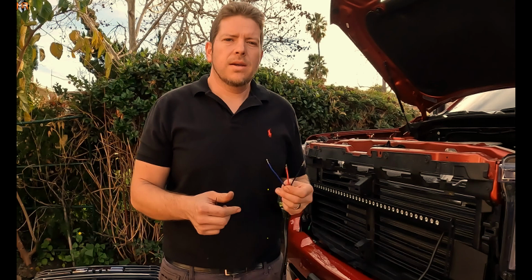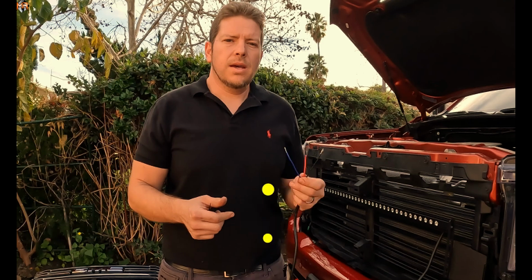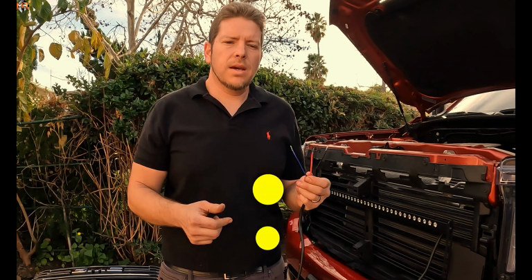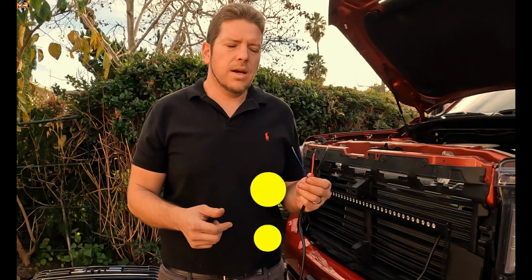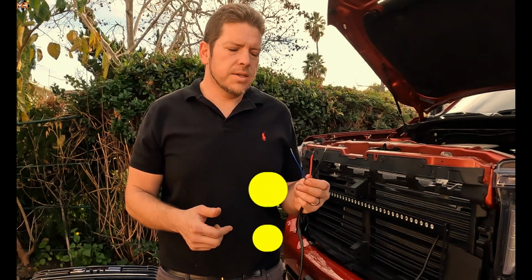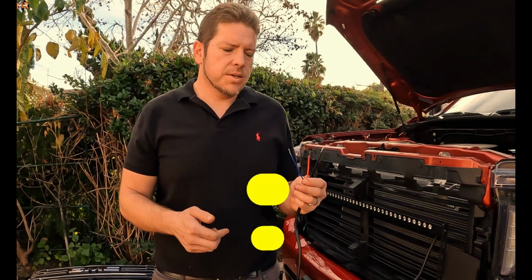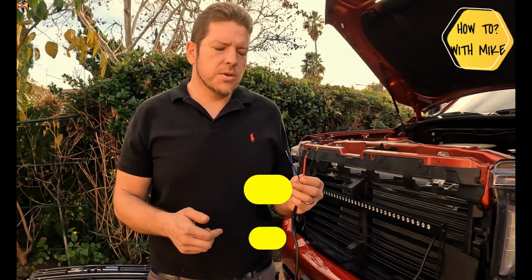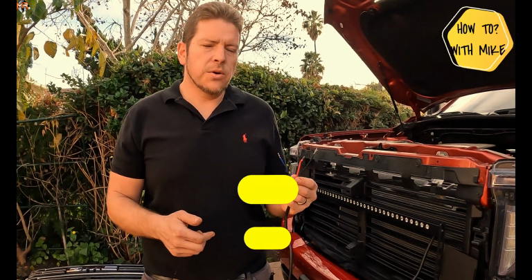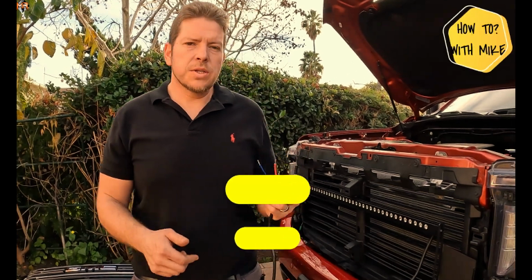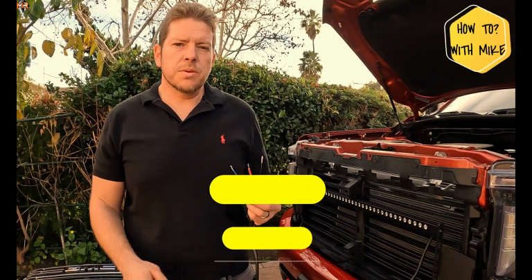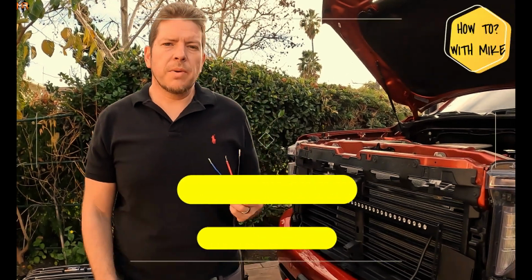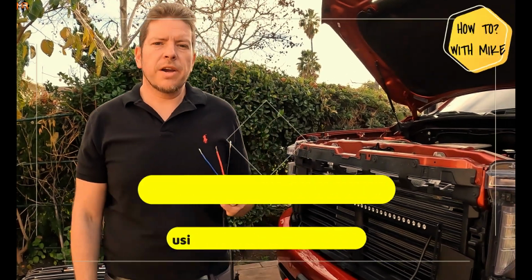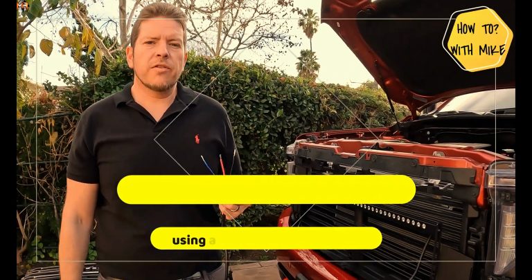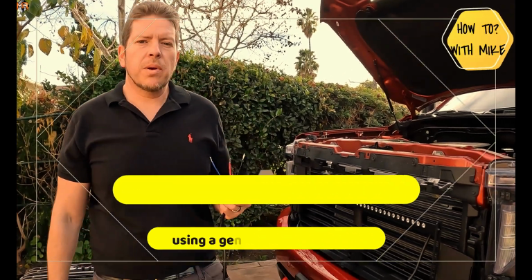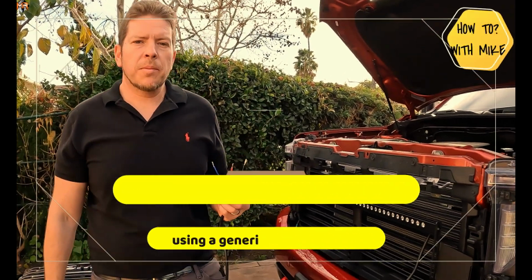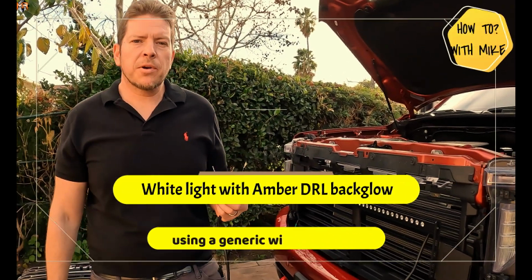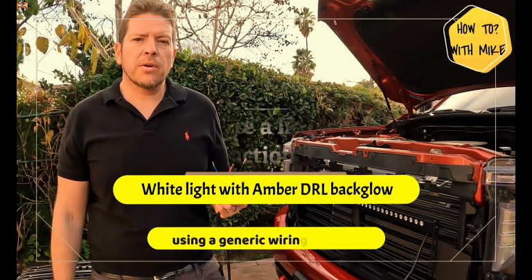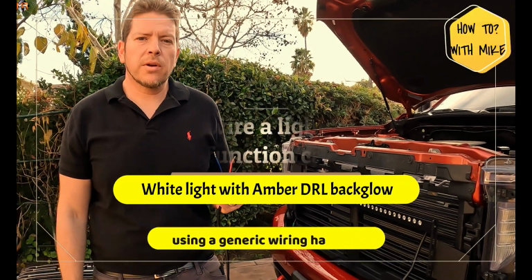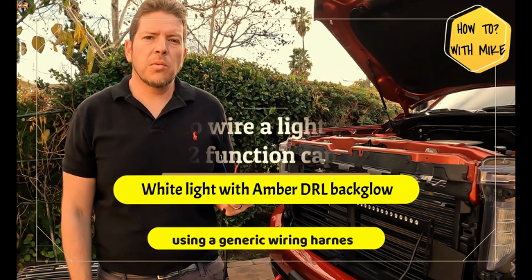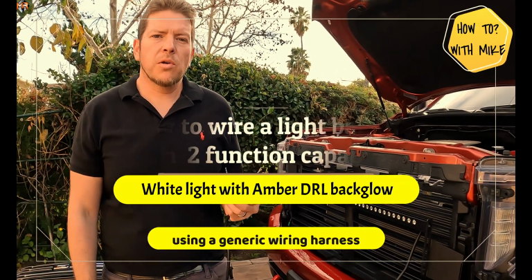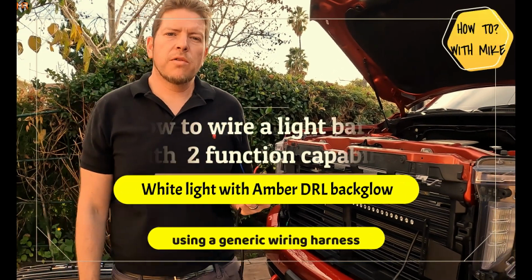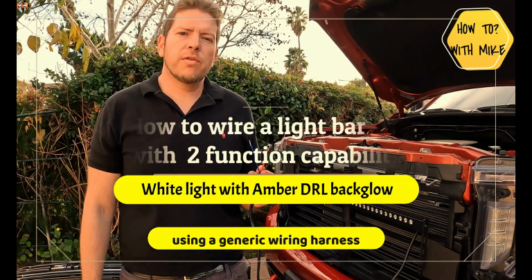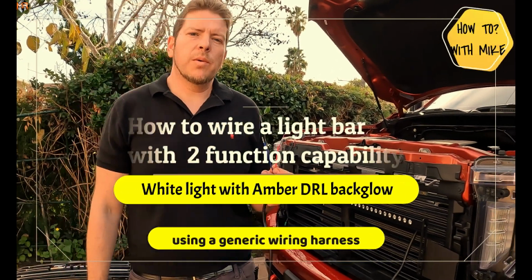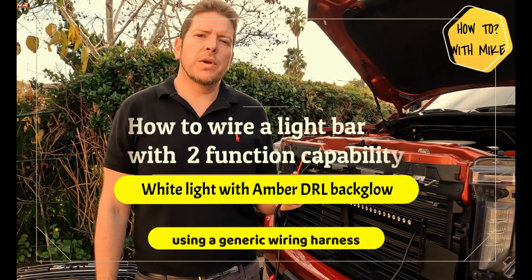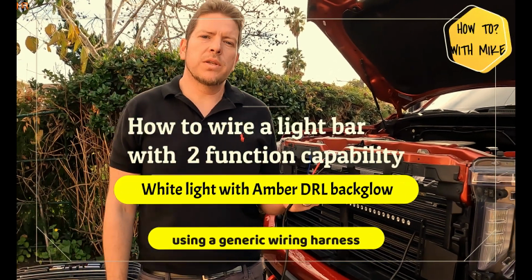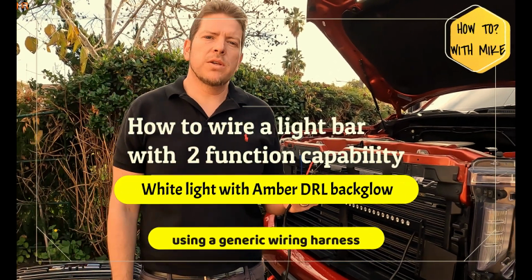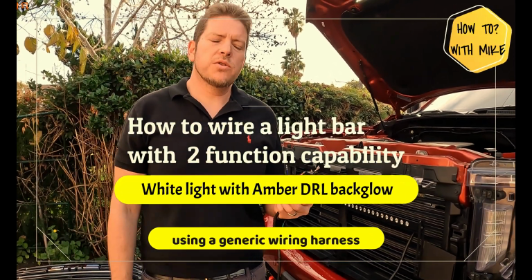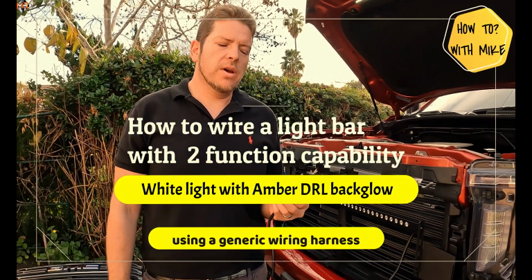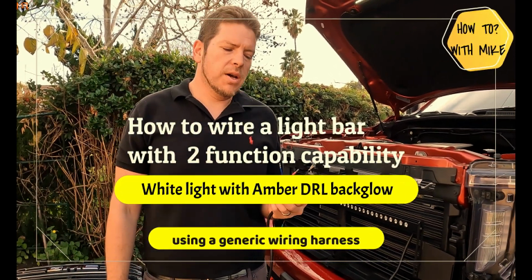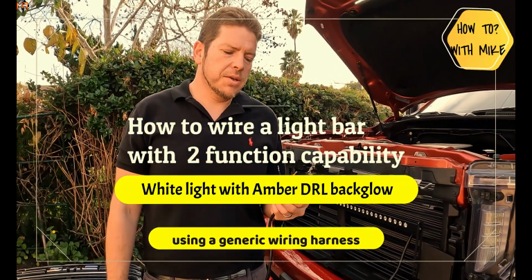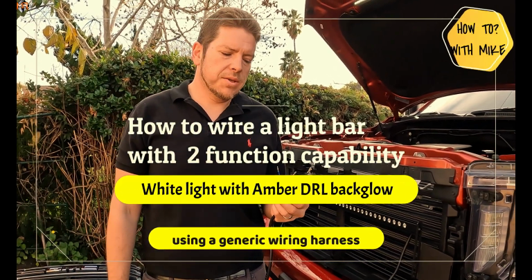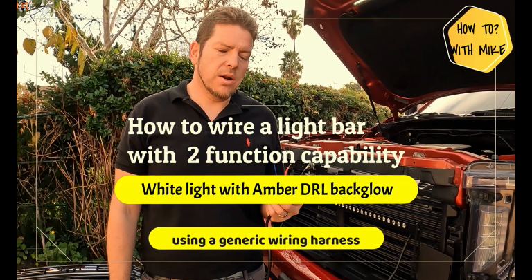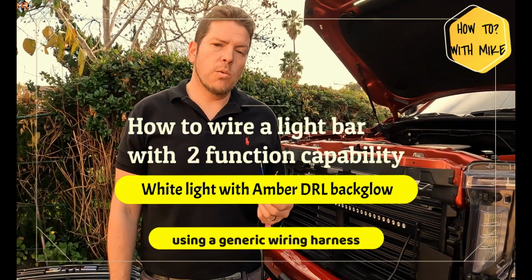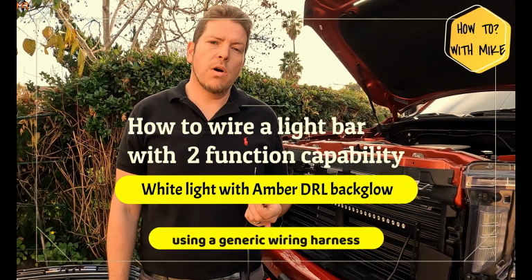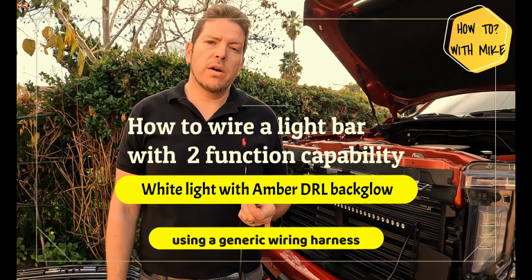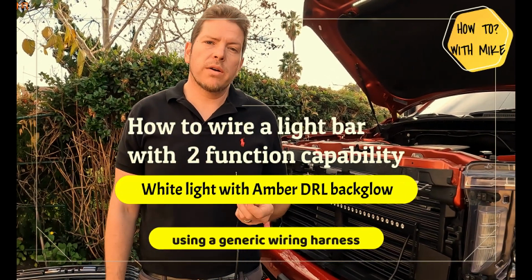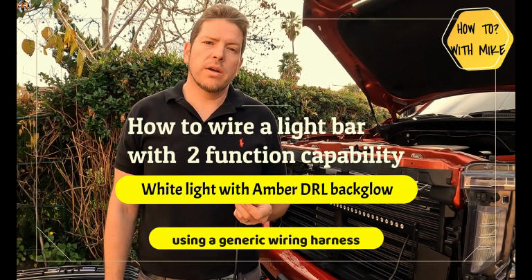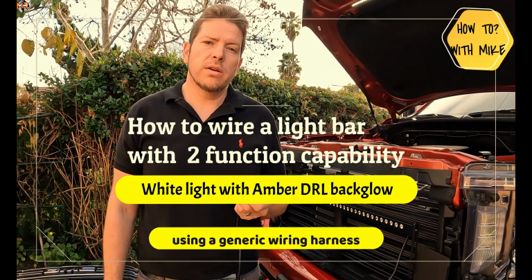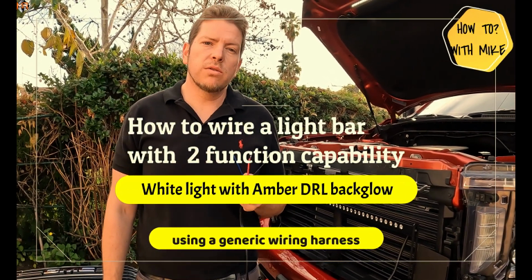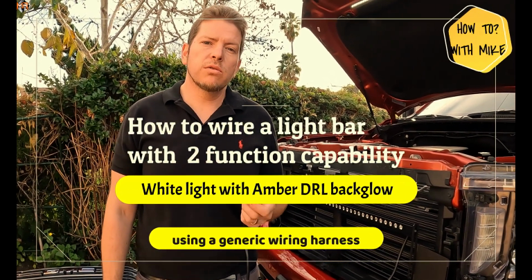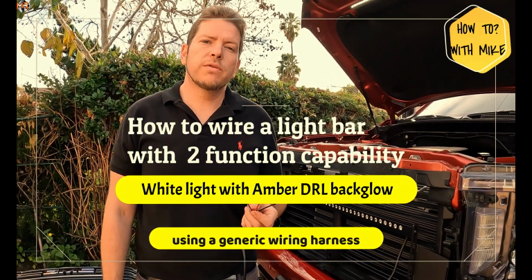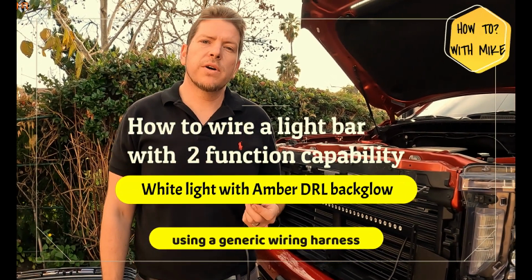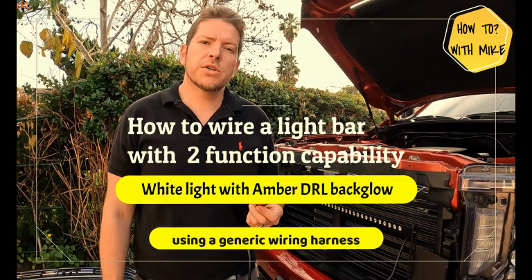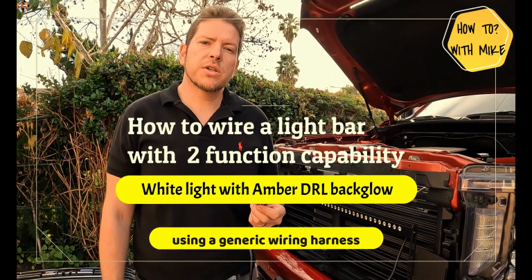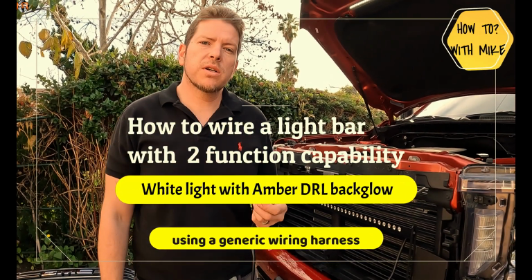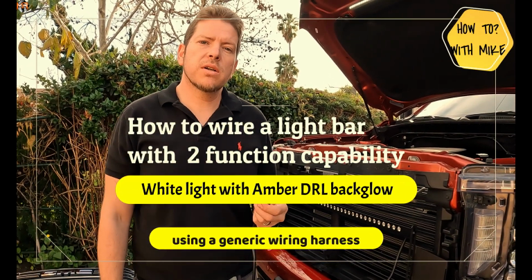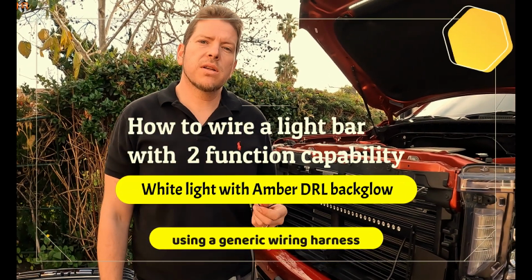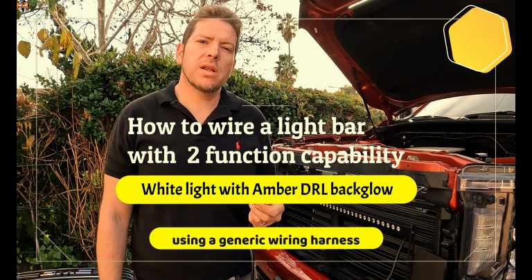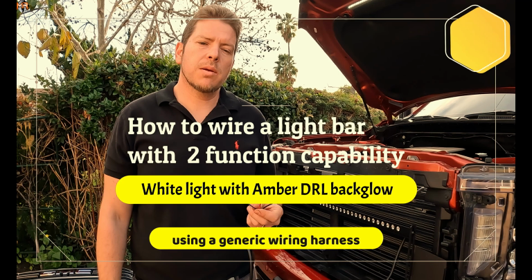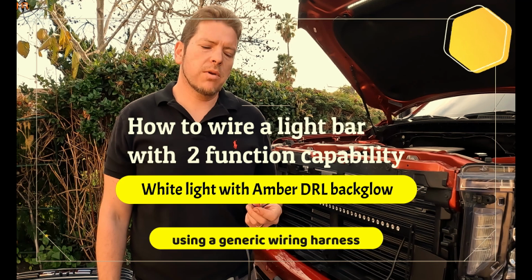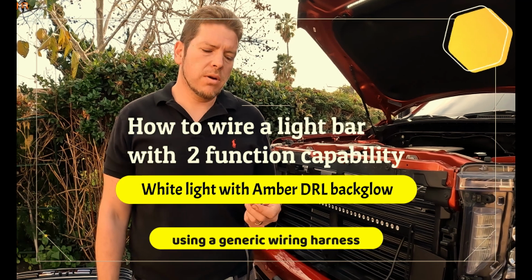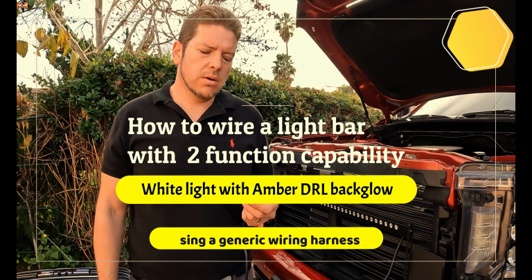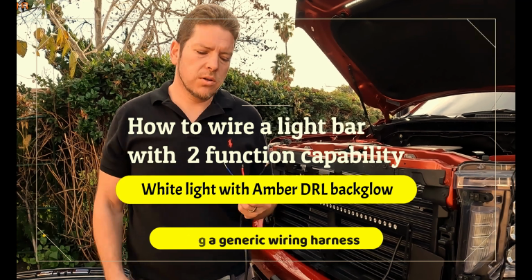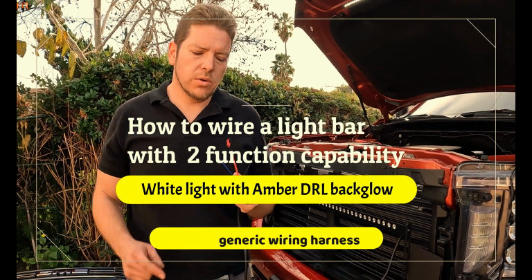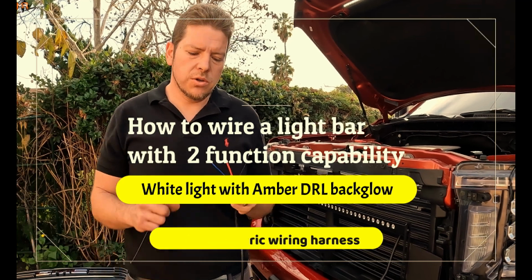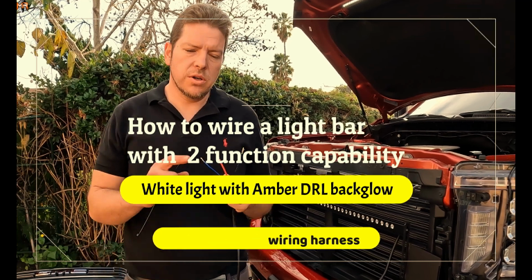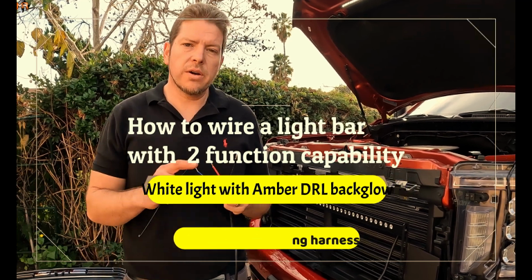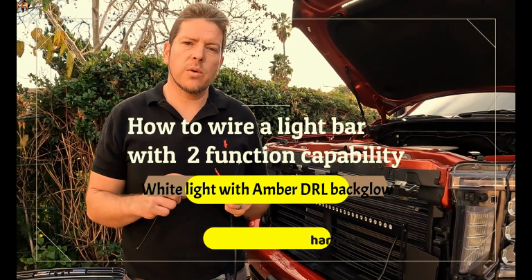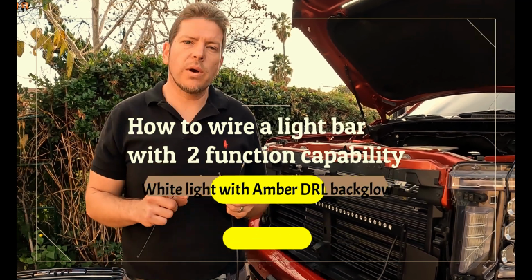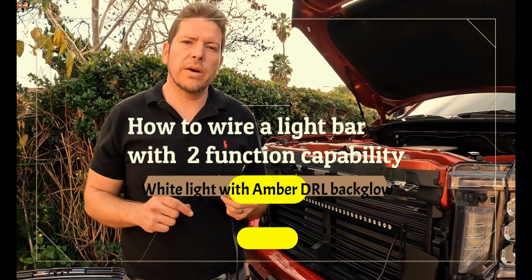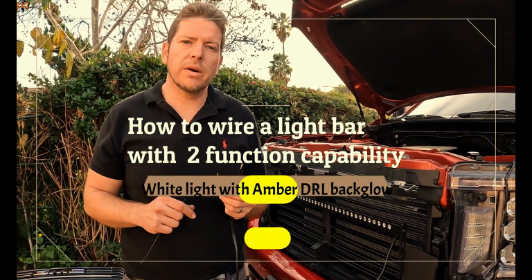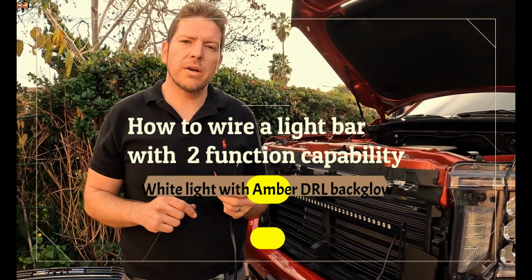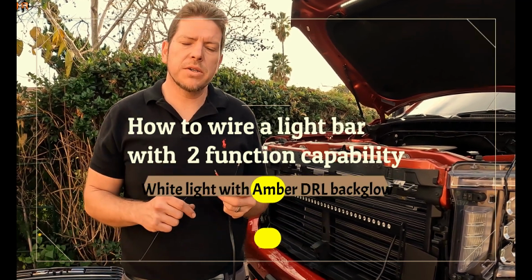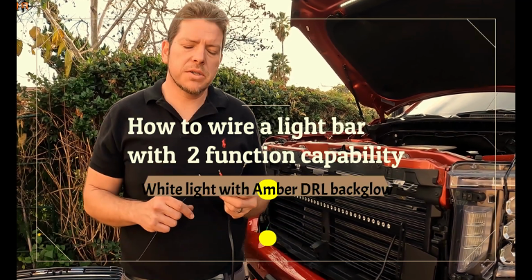Hey guys, how's it going? This is Mike from MNR Automotive. I want to teach you guys how to wire a dual function light bar to a generic wiring harness.